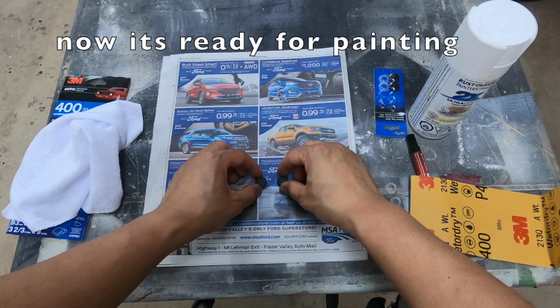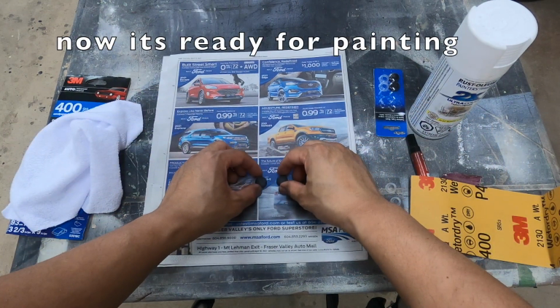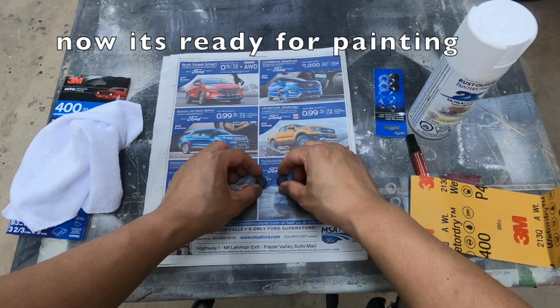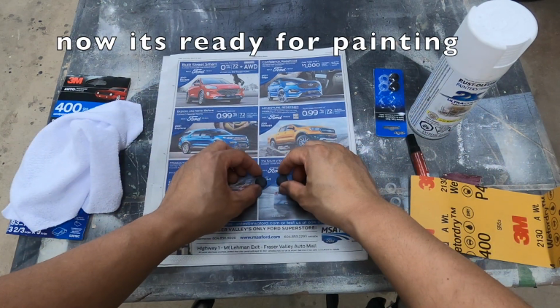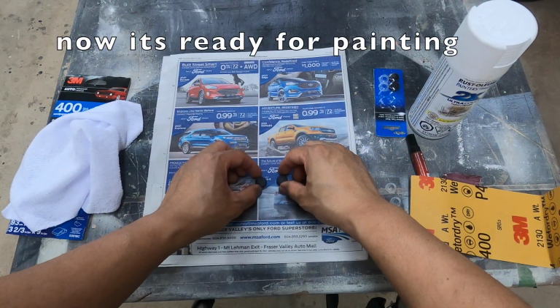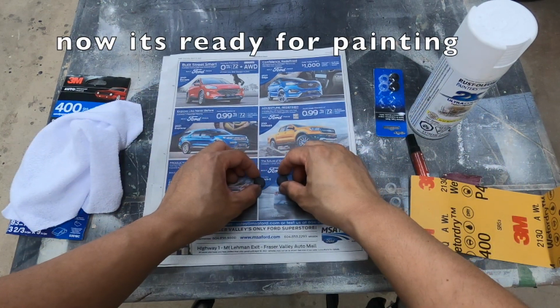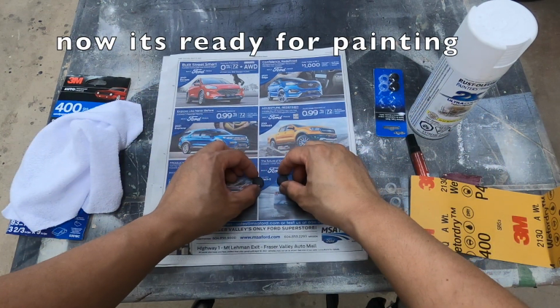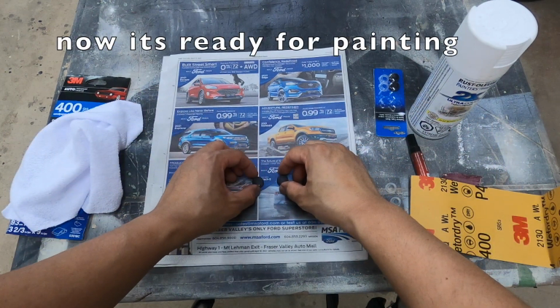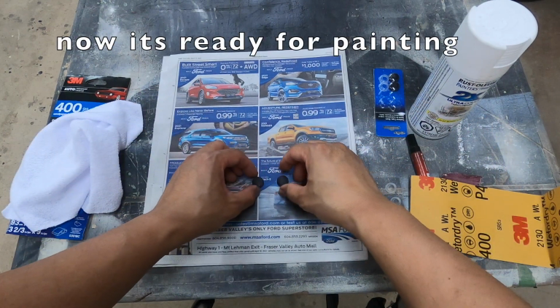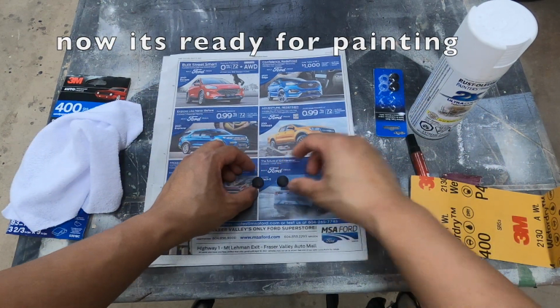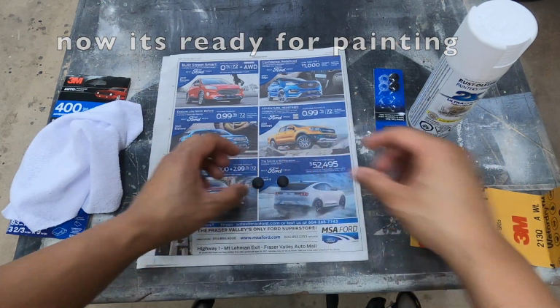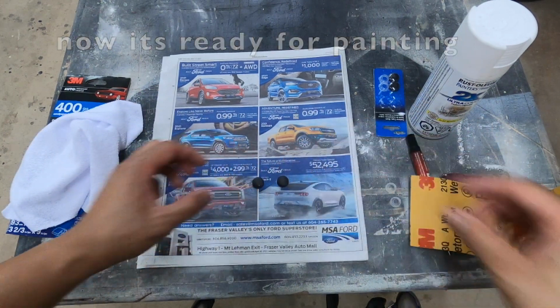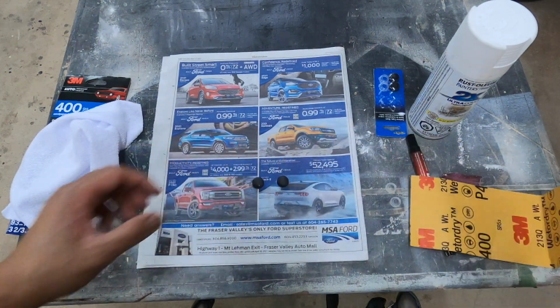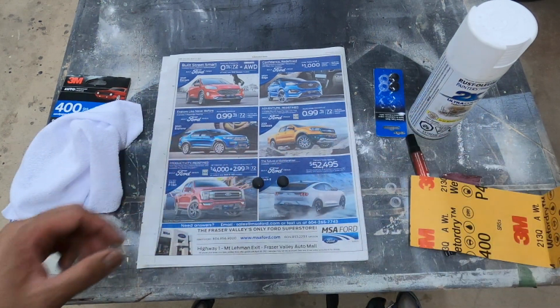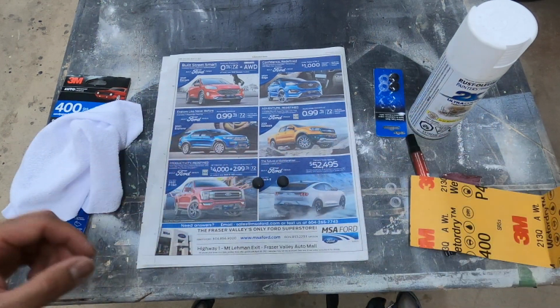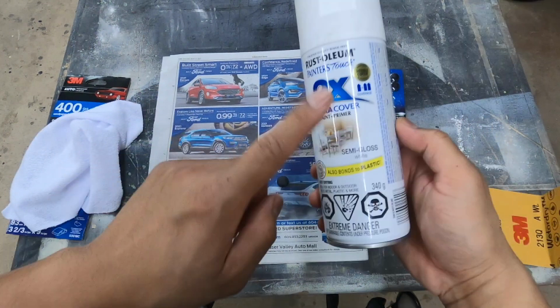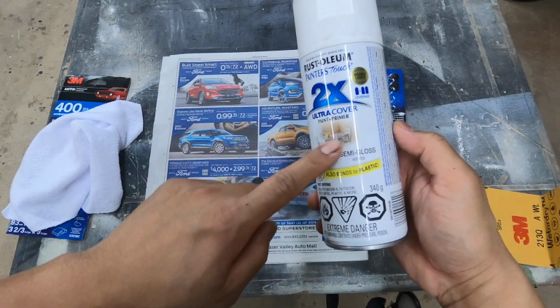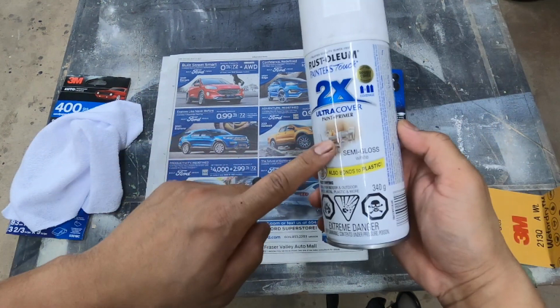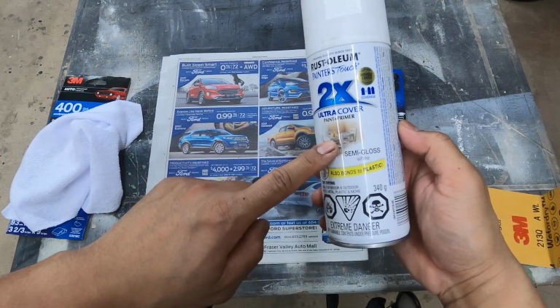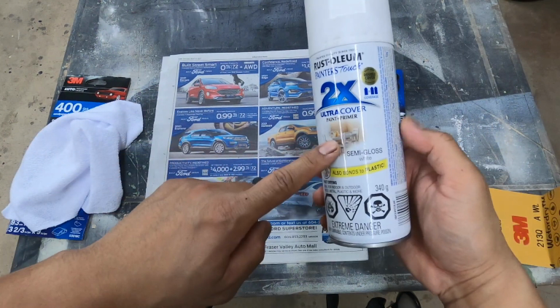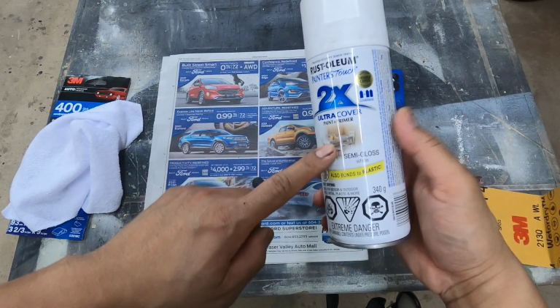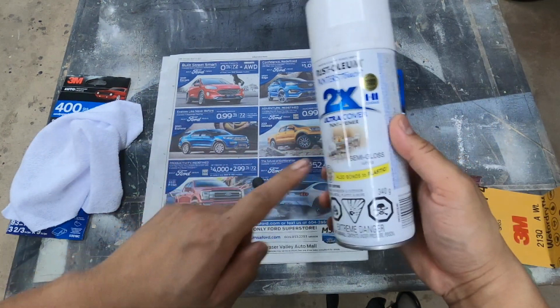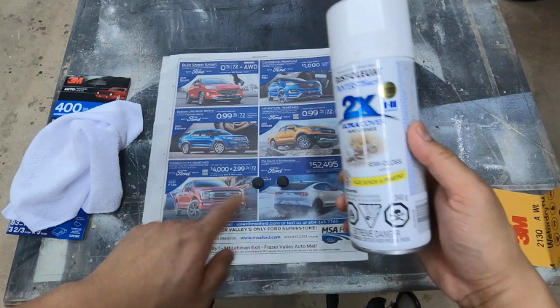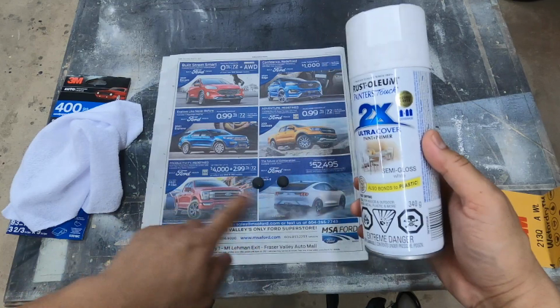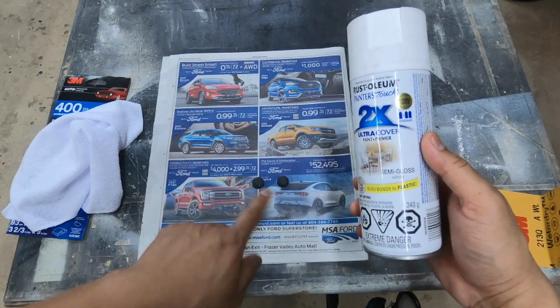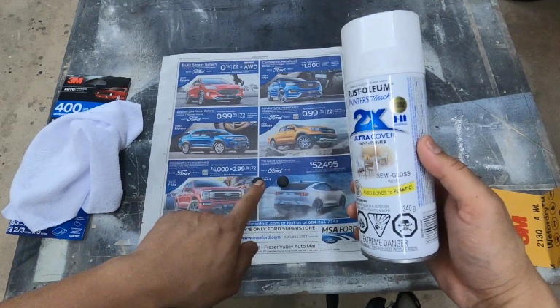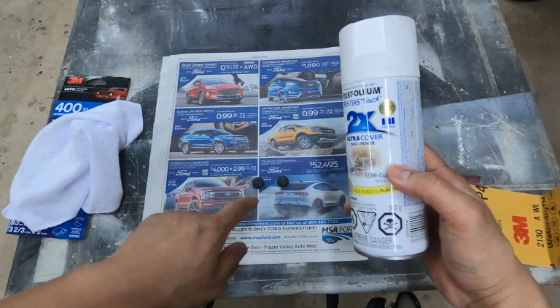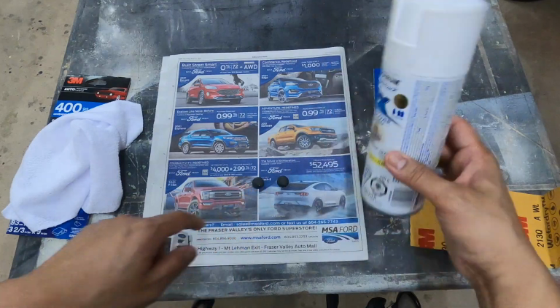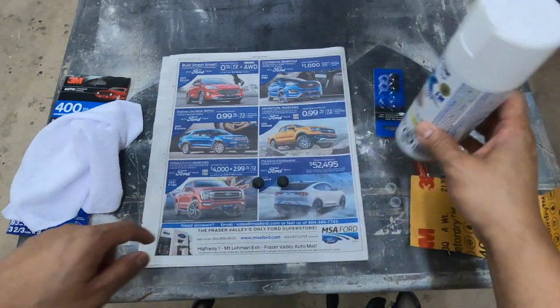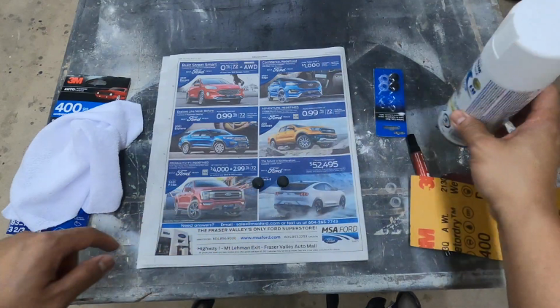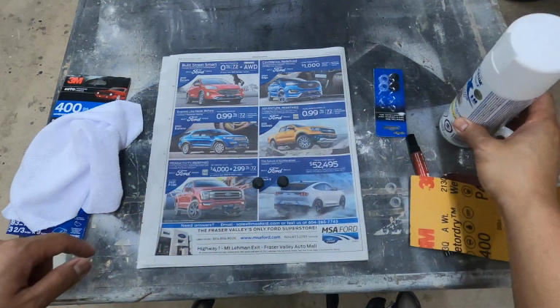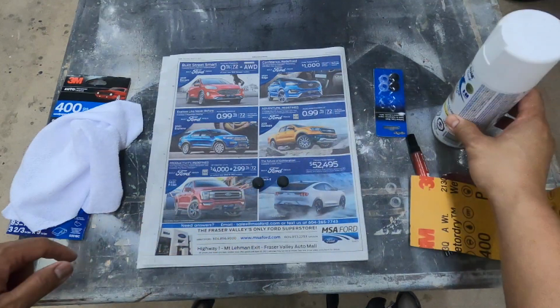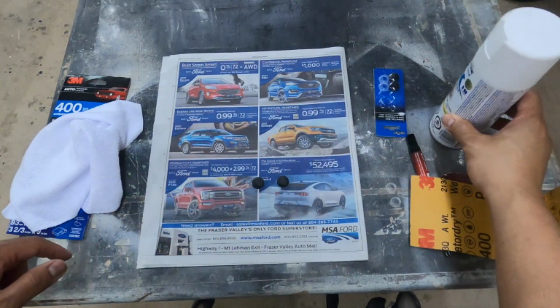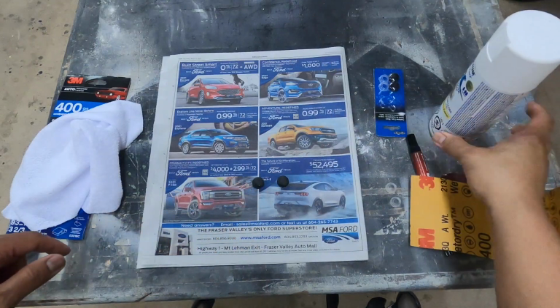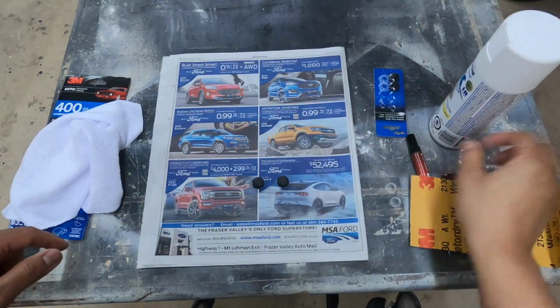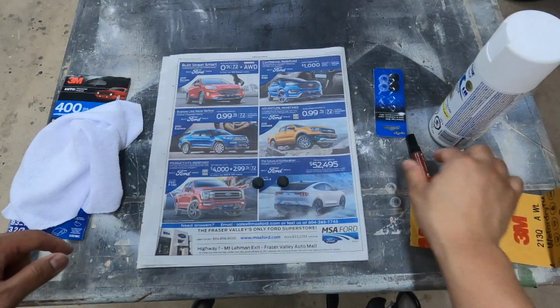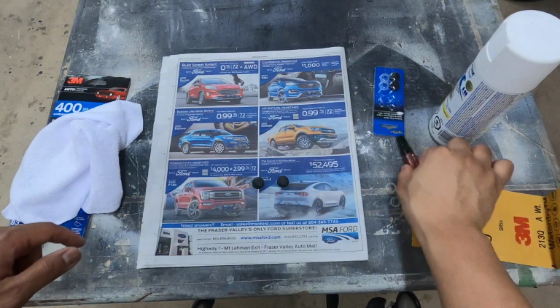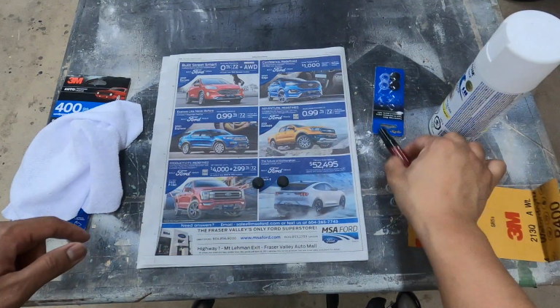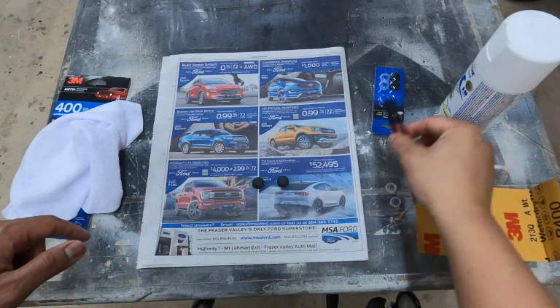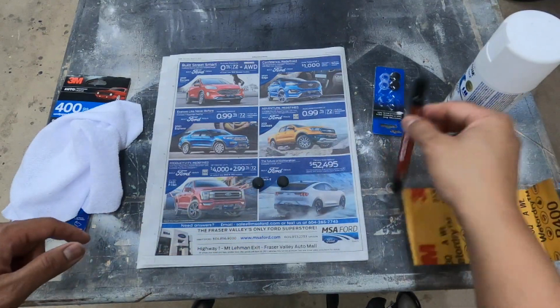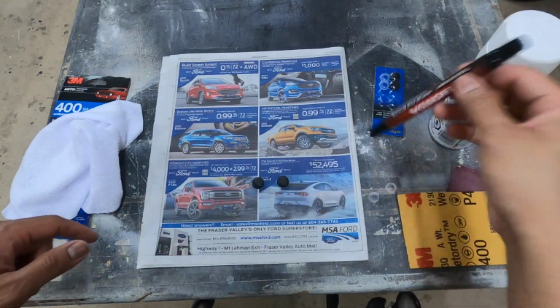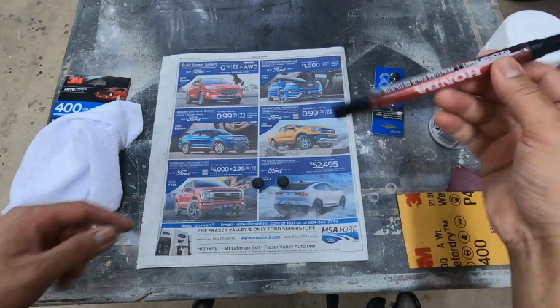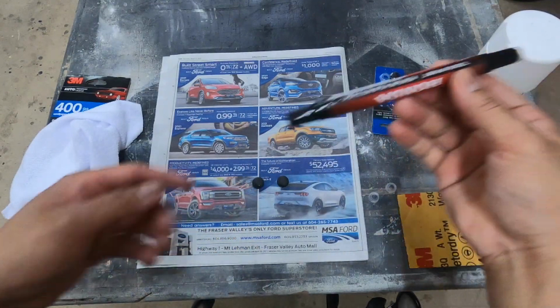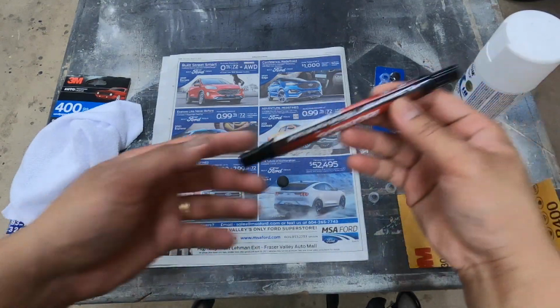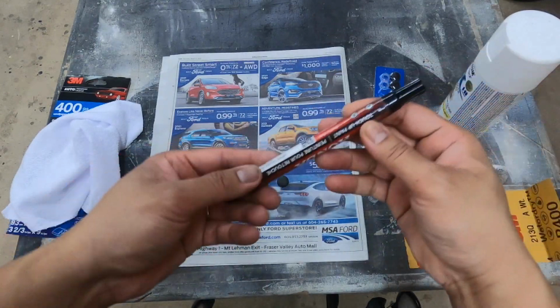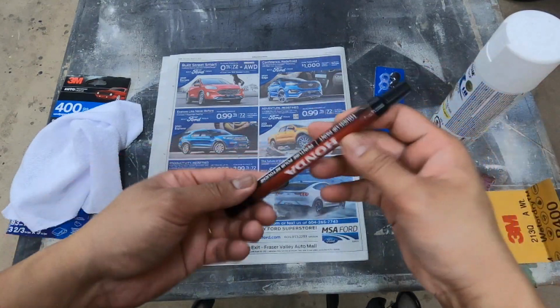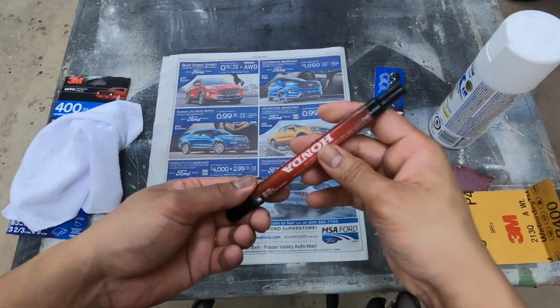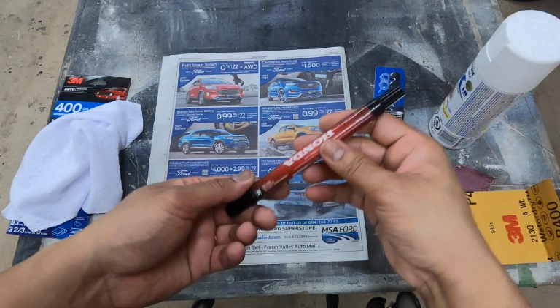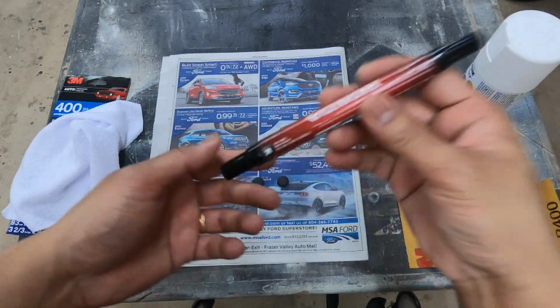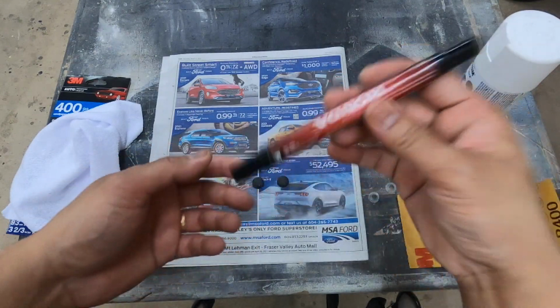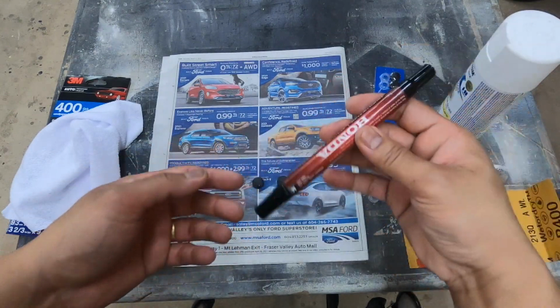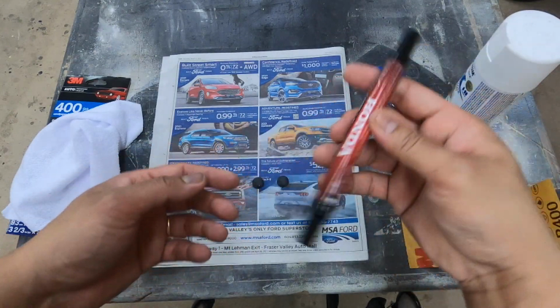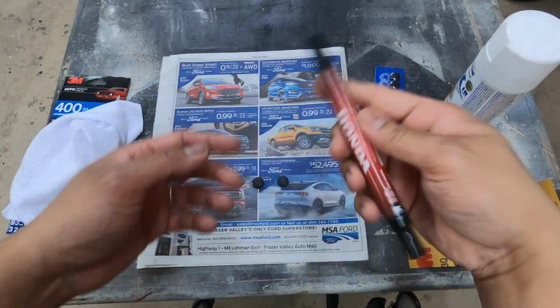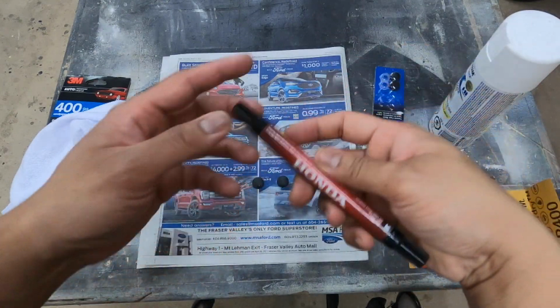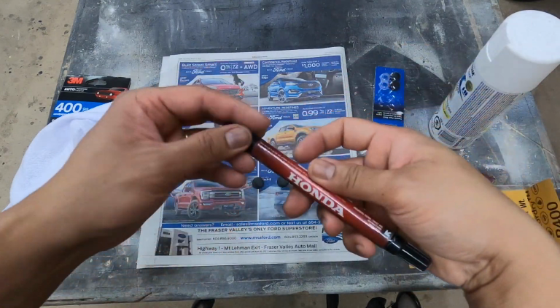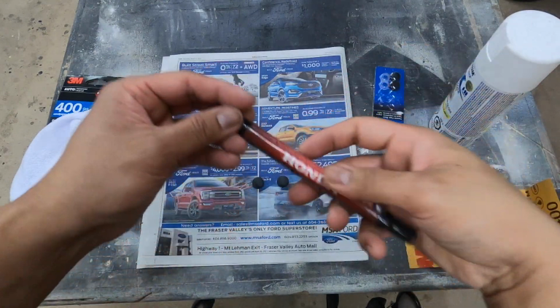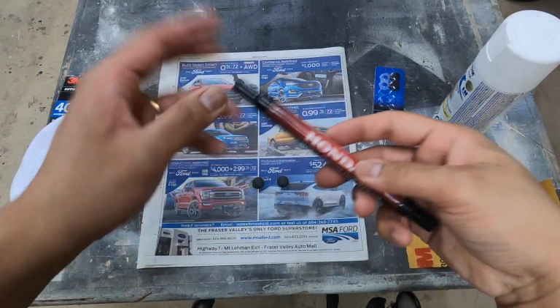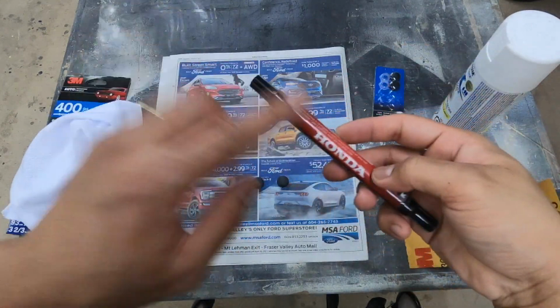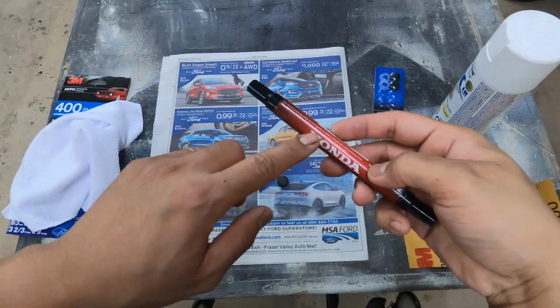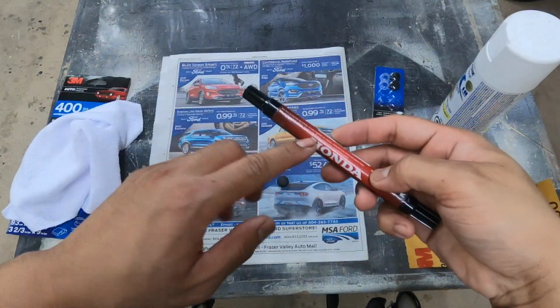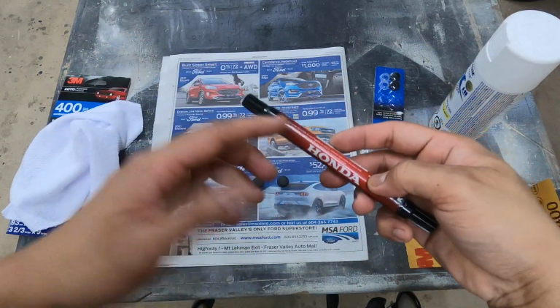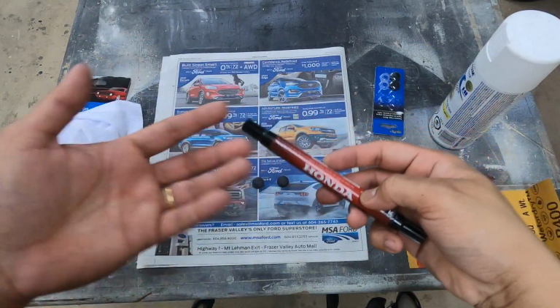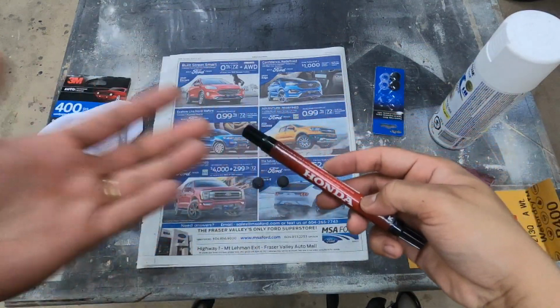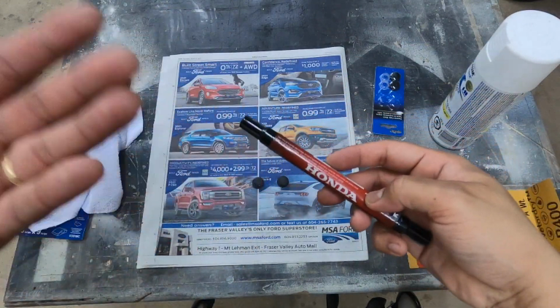As I said earlier, you can use spray paint or a touch-up pen, whichever works for you.